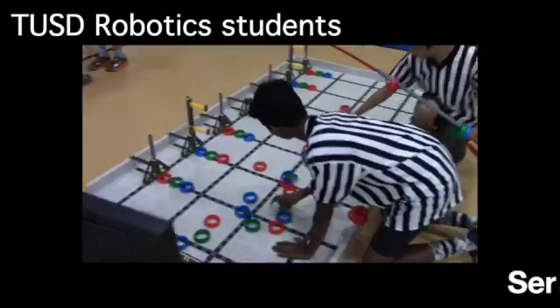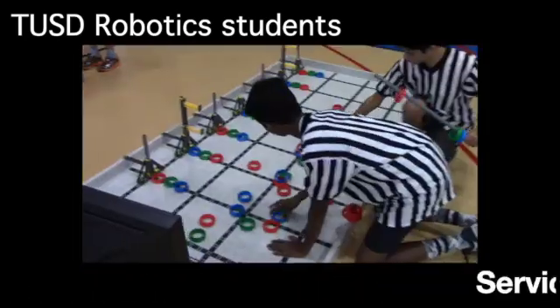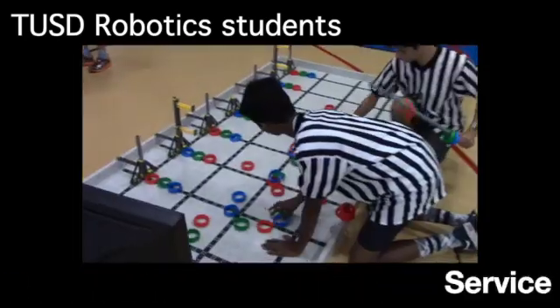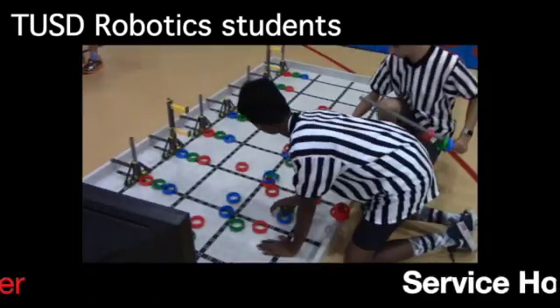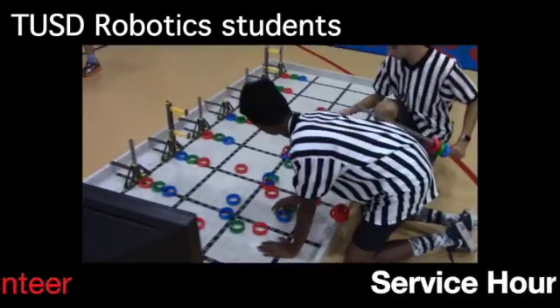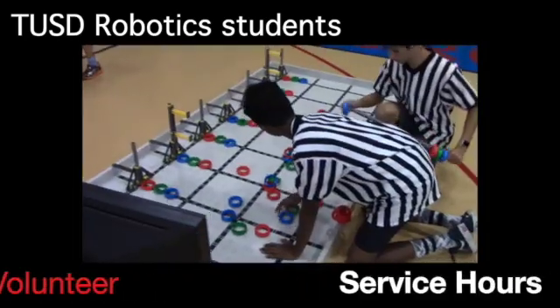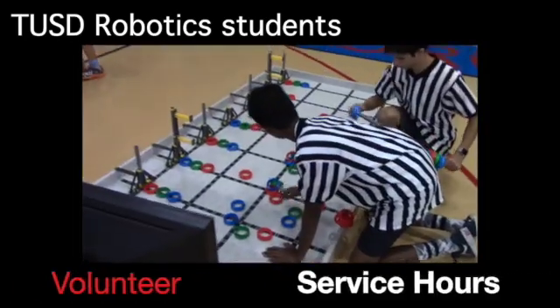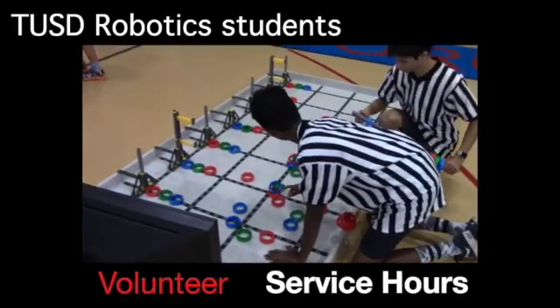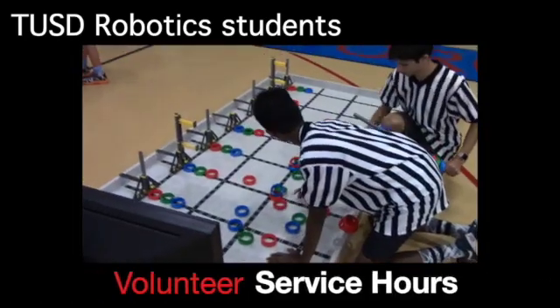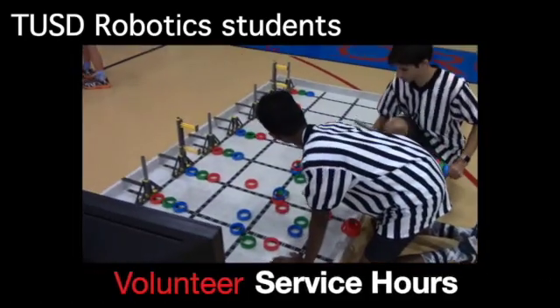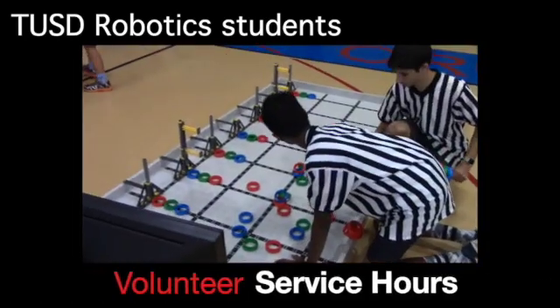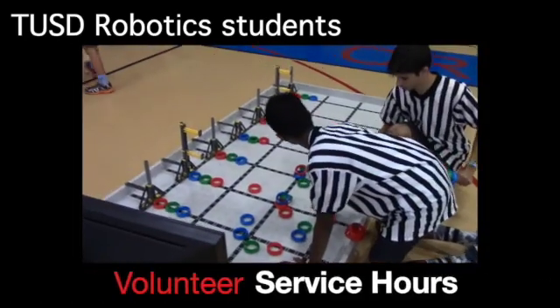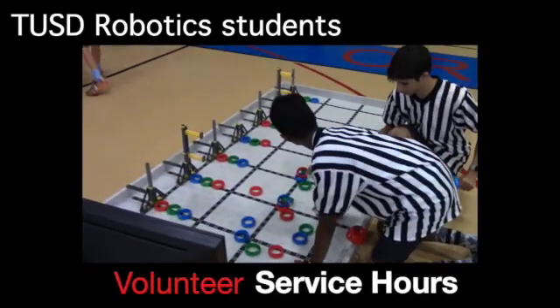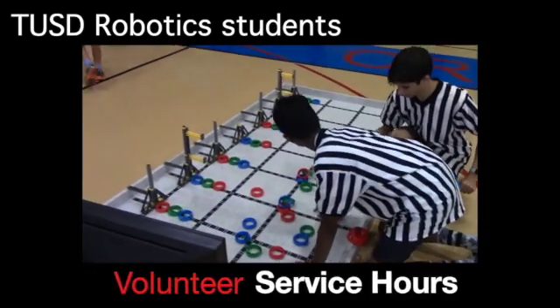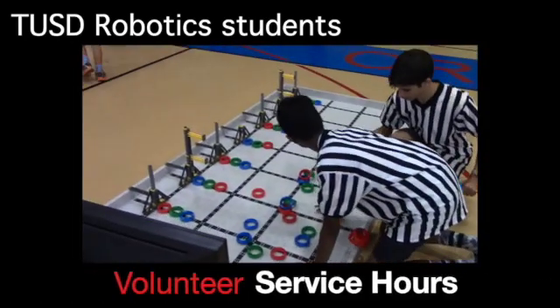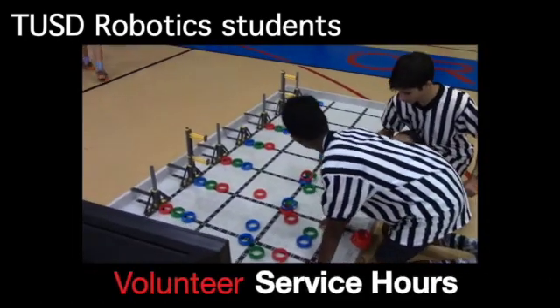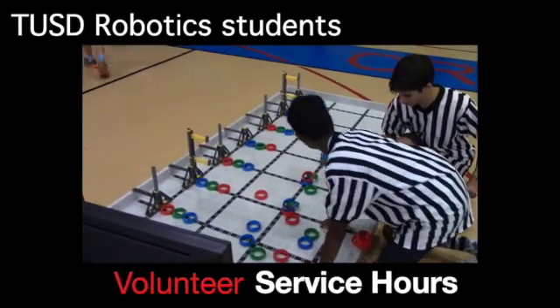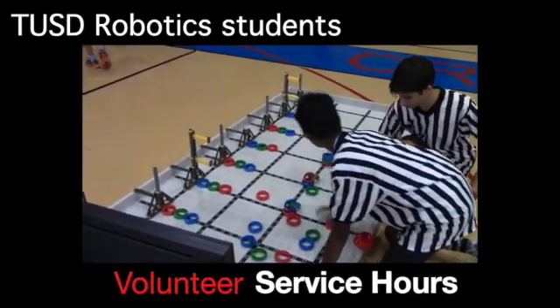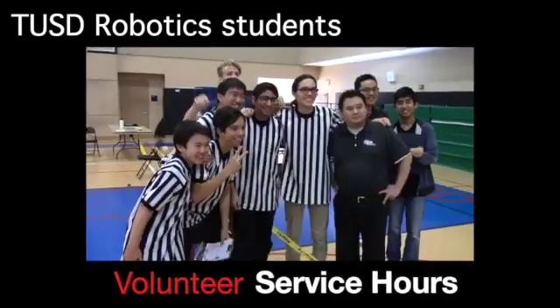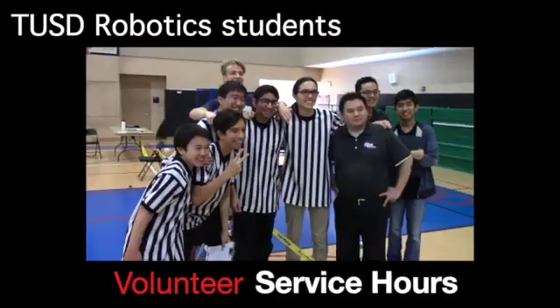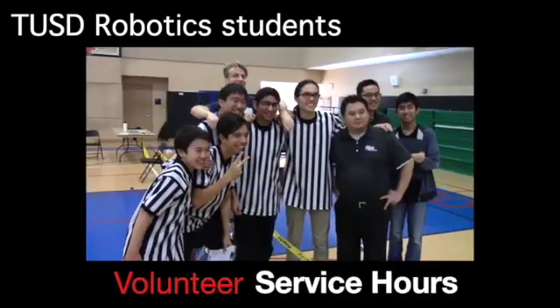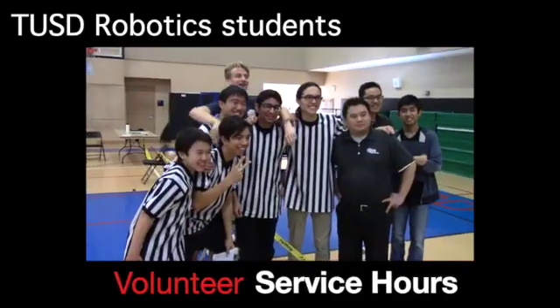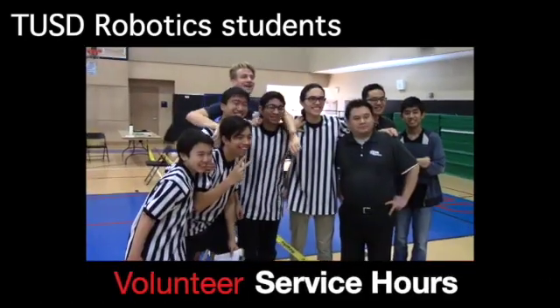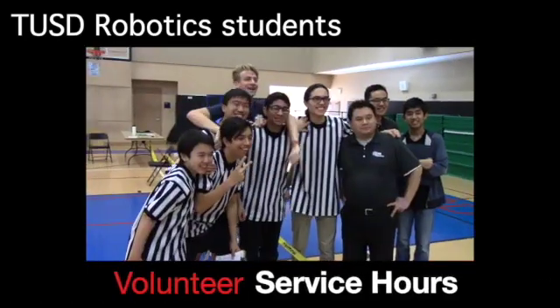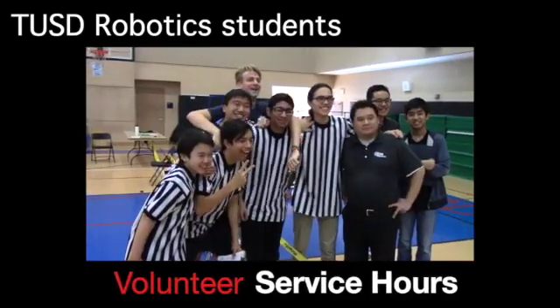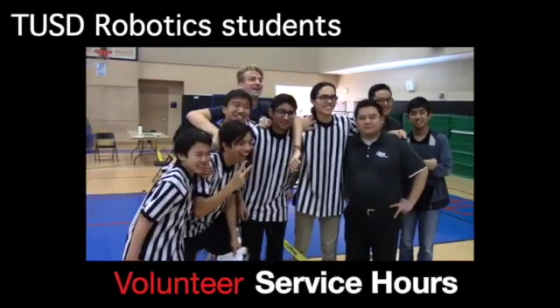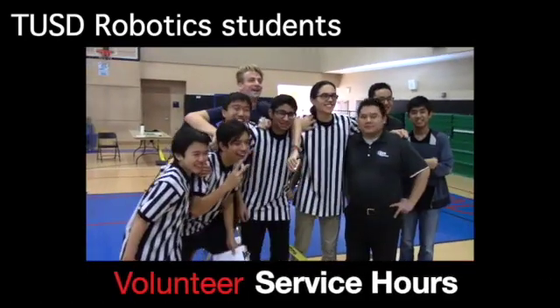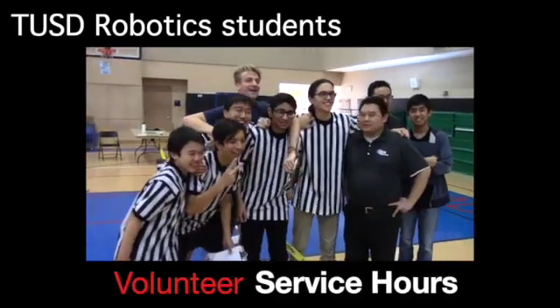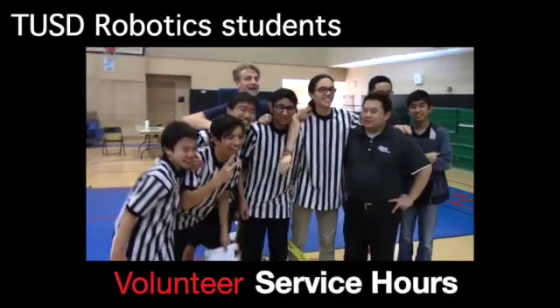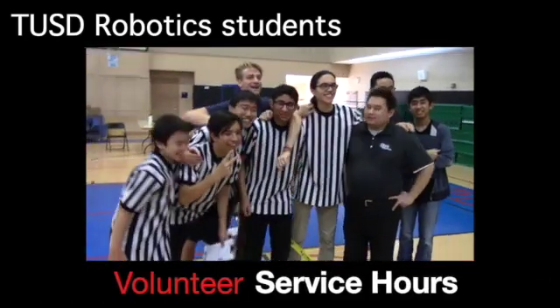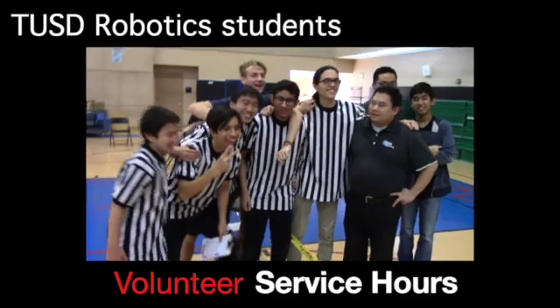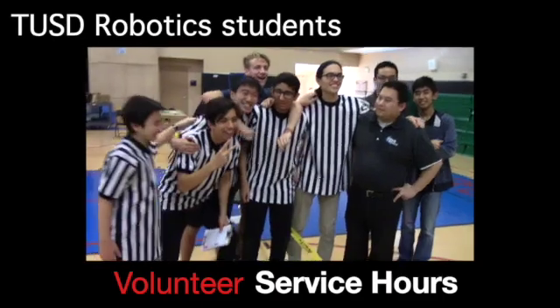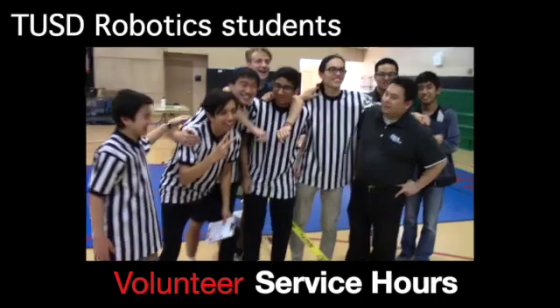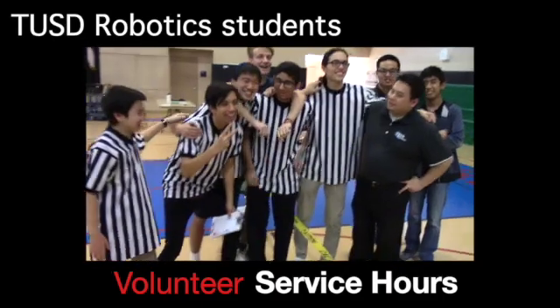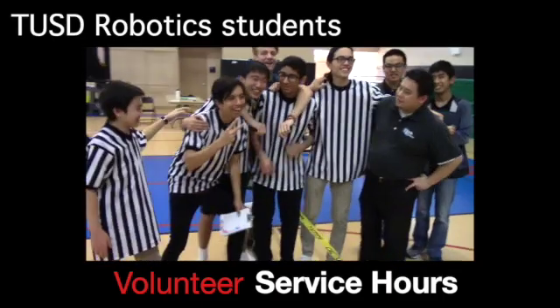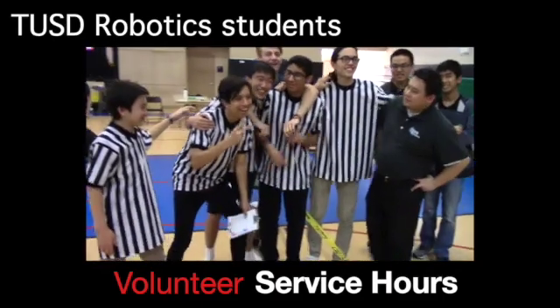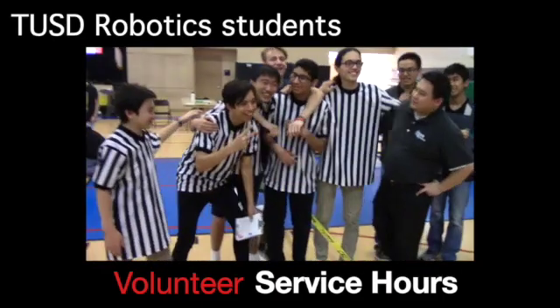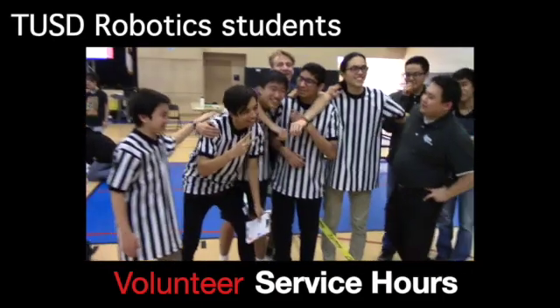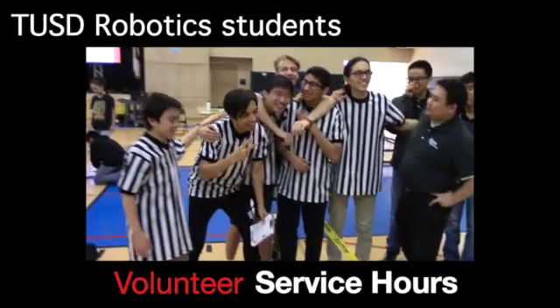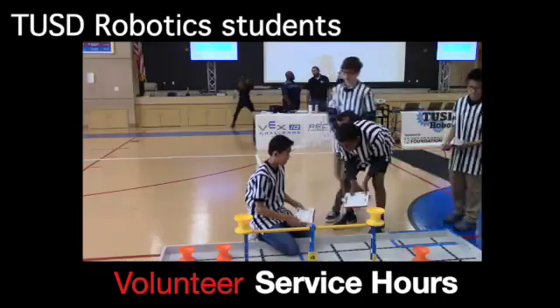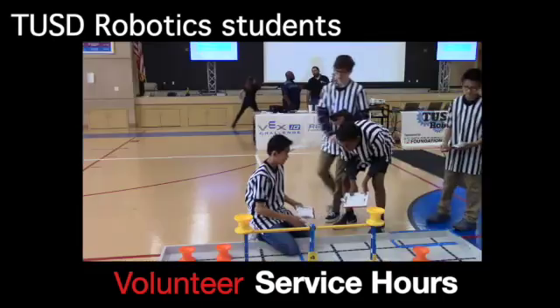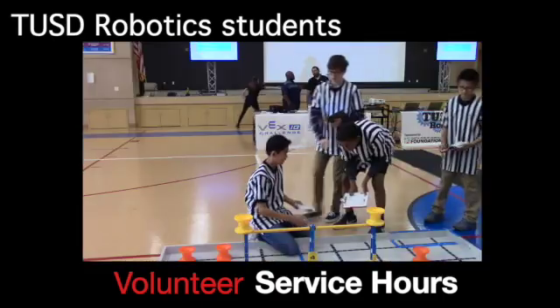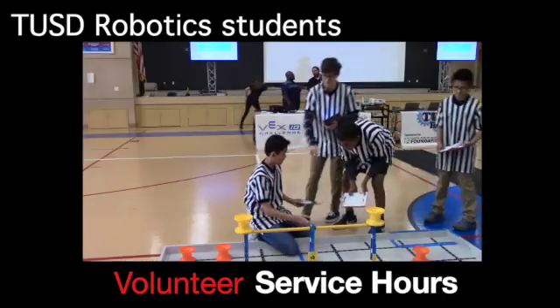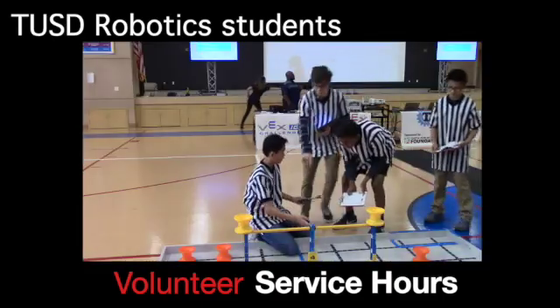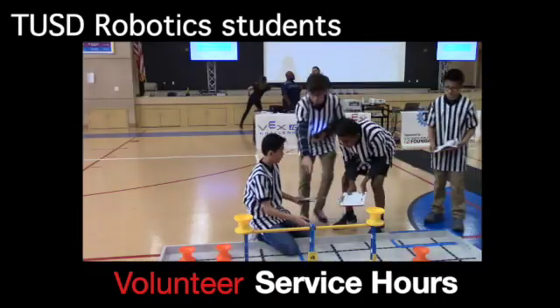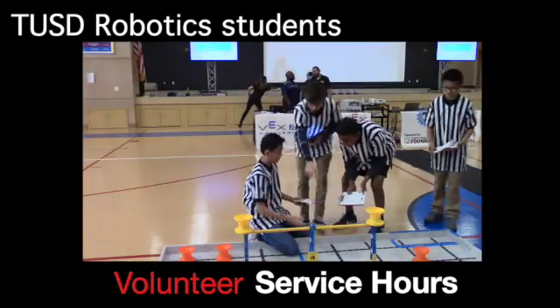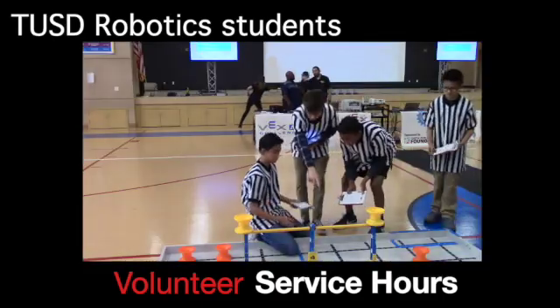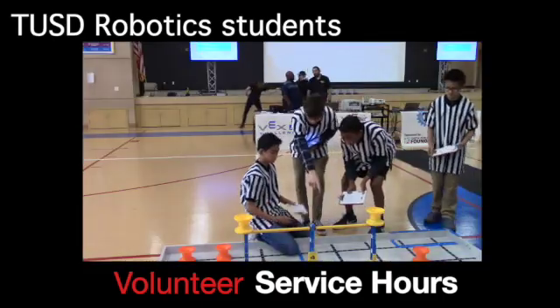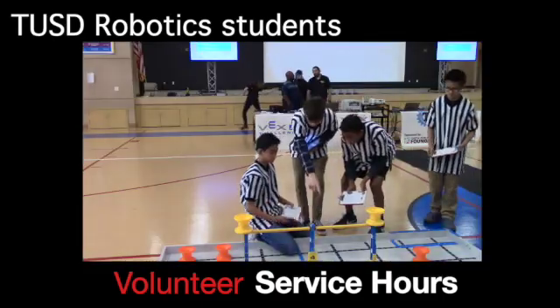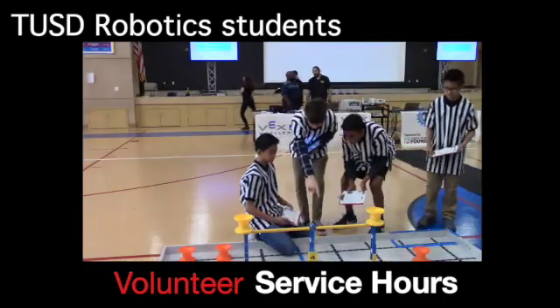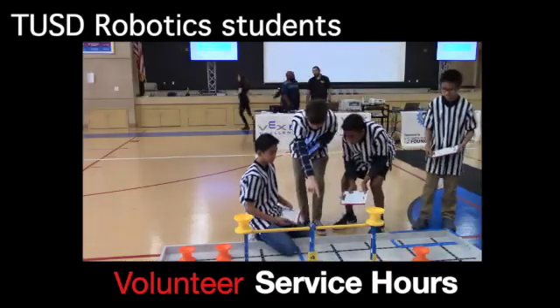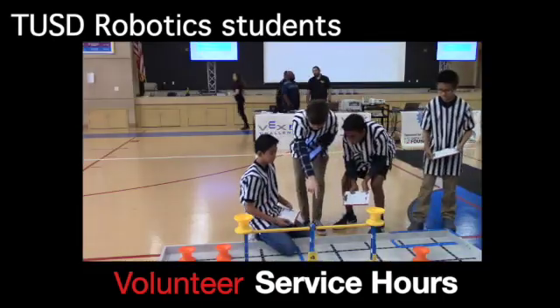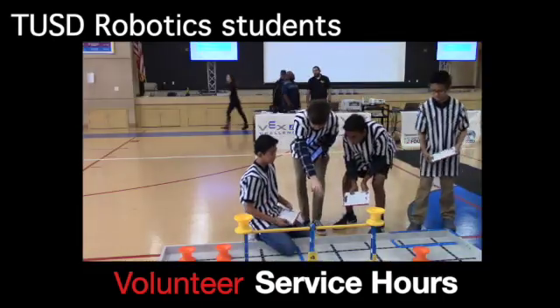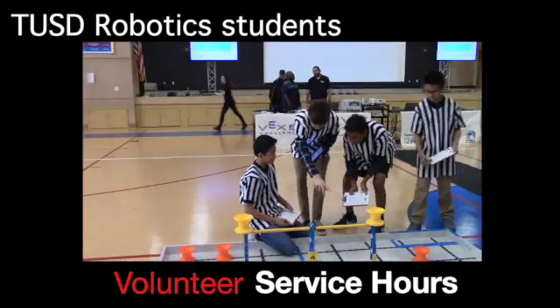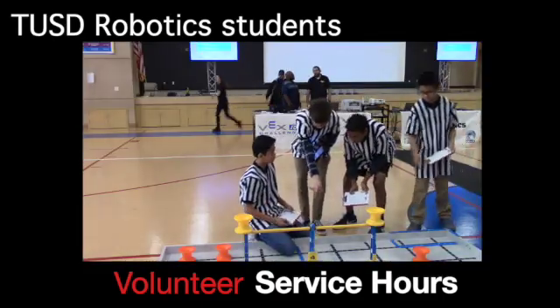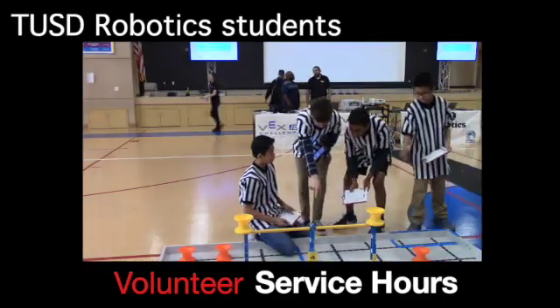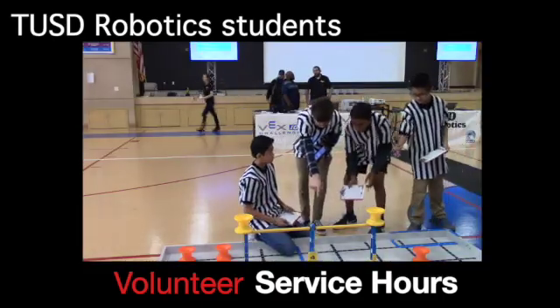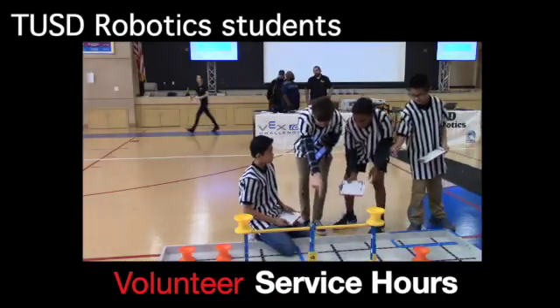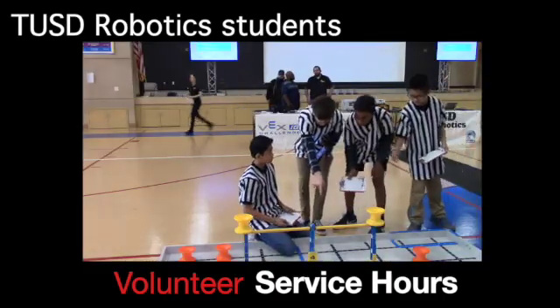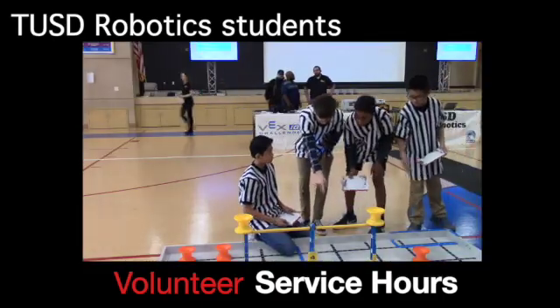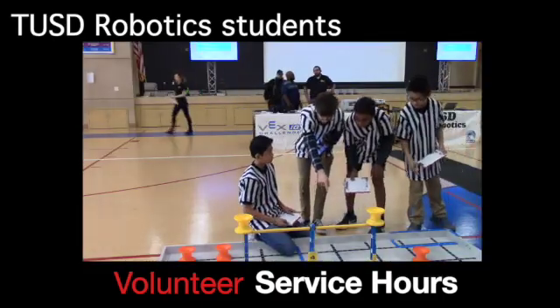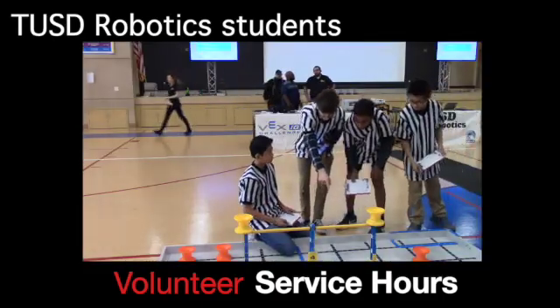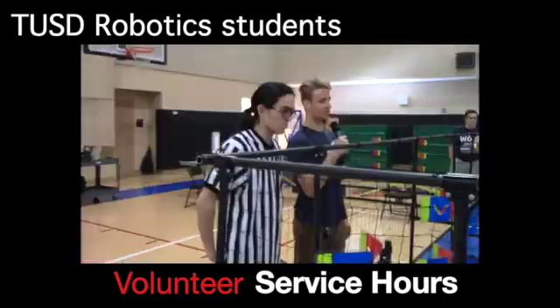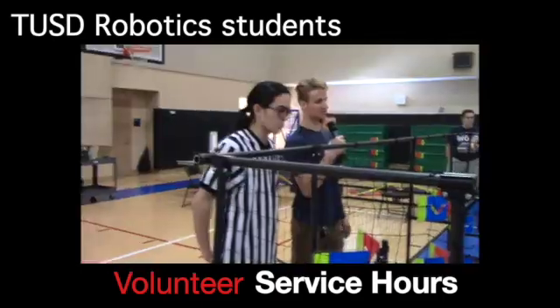Students volunteer service hours and act as our referees, MCs, judges, and break down and set up every tournament.